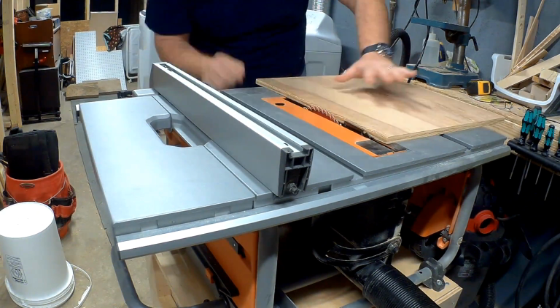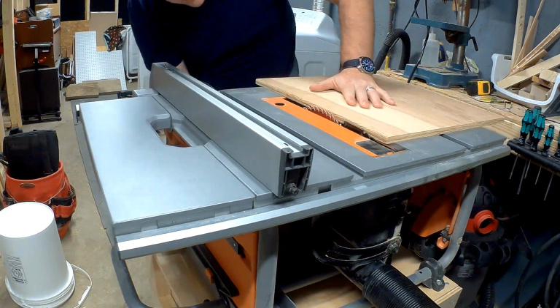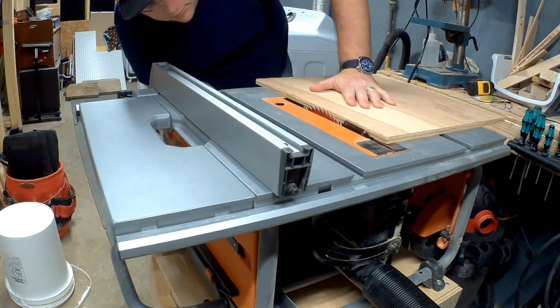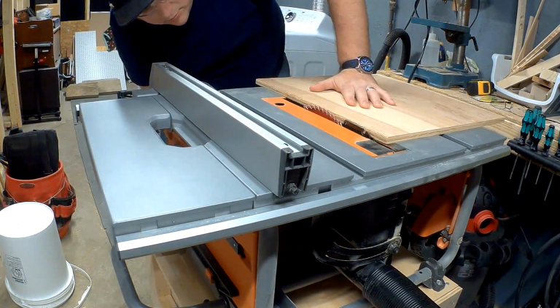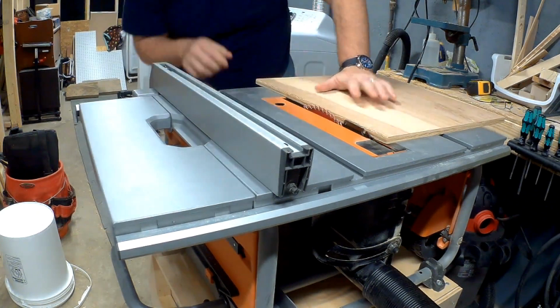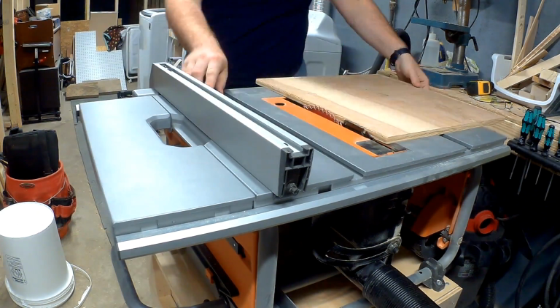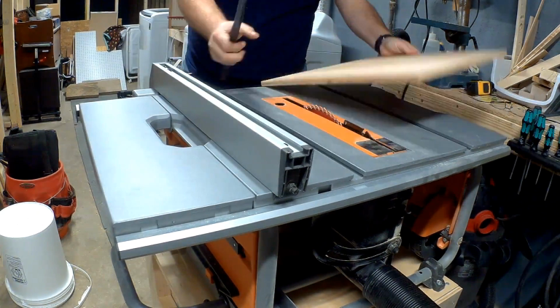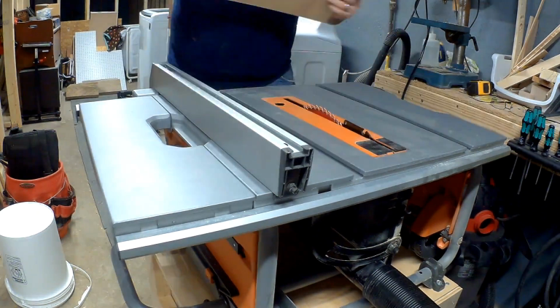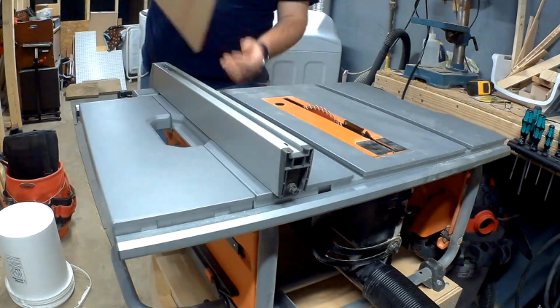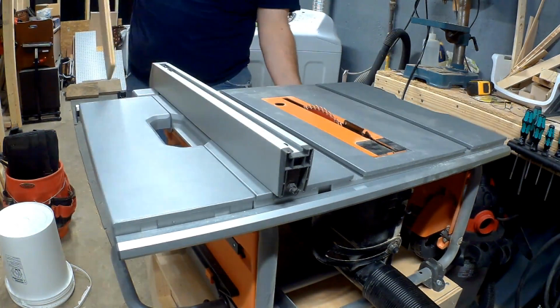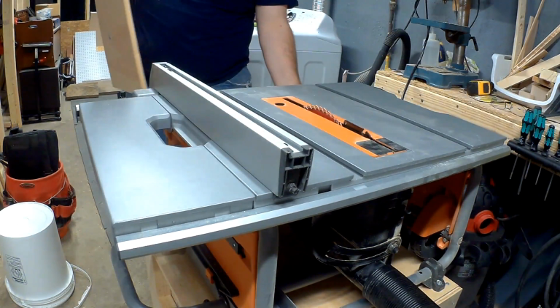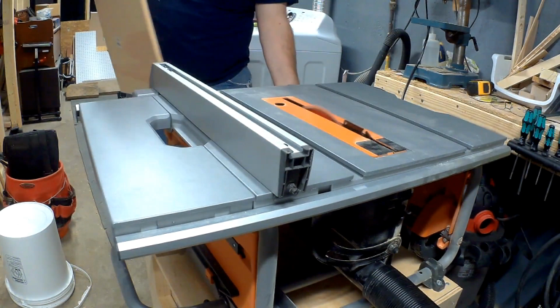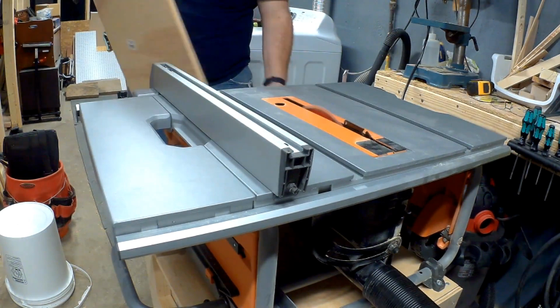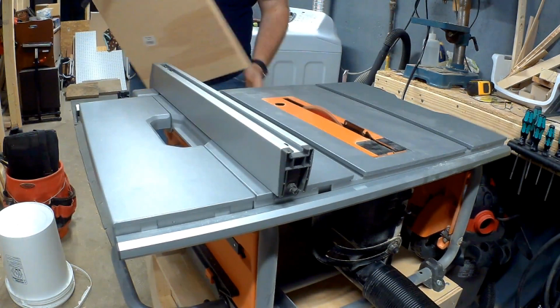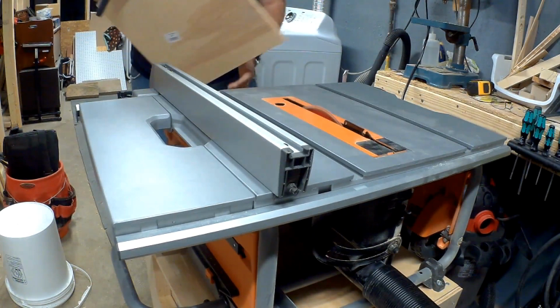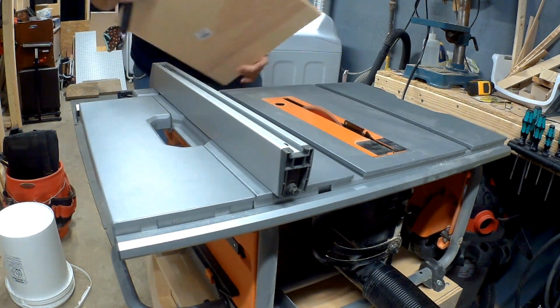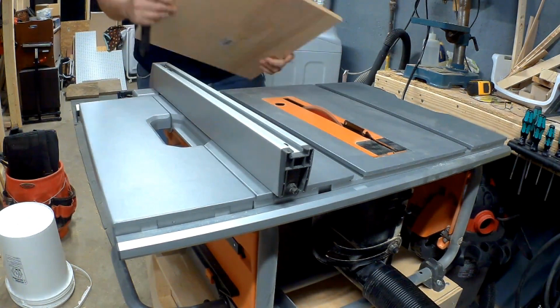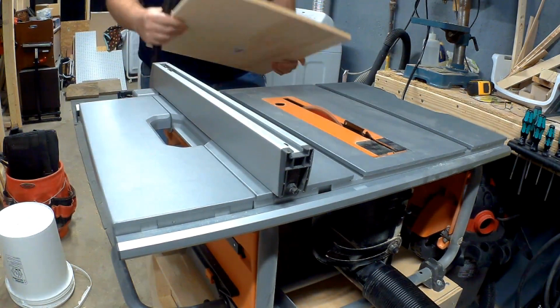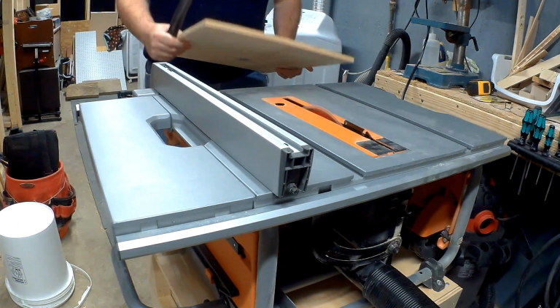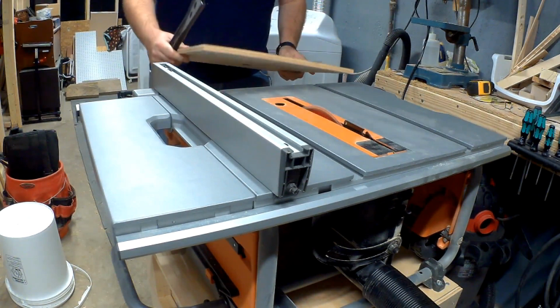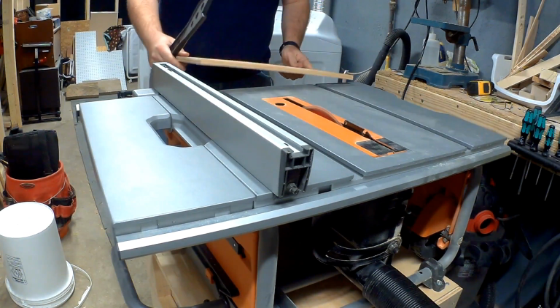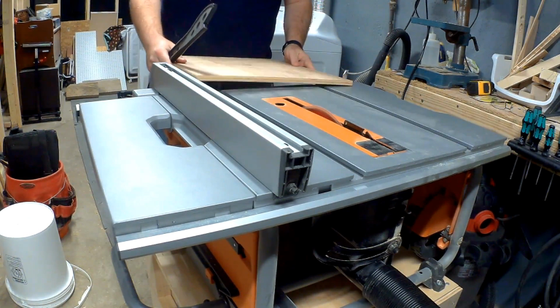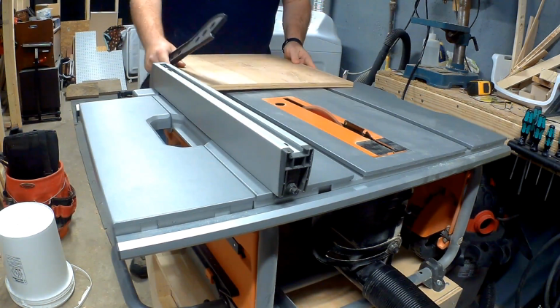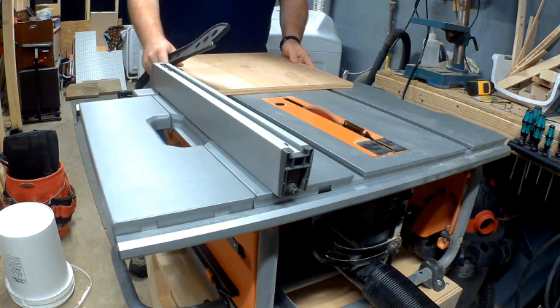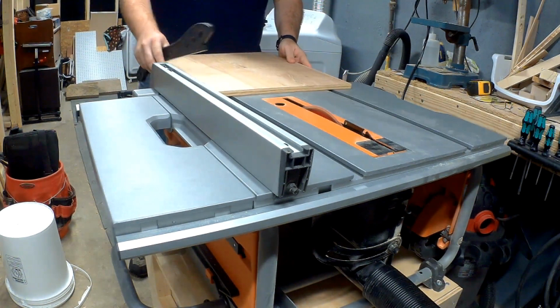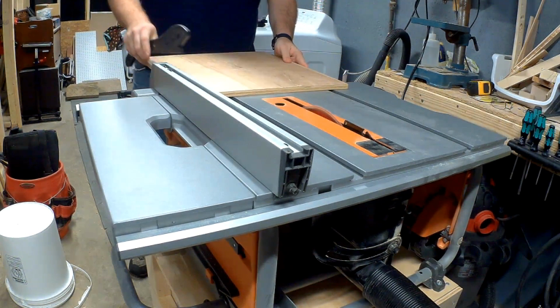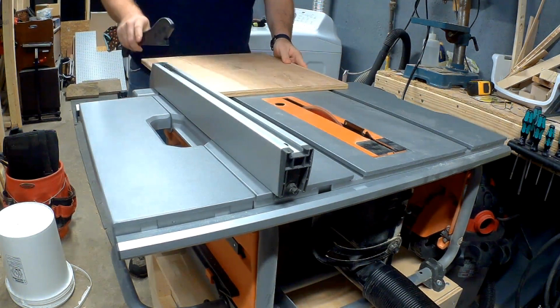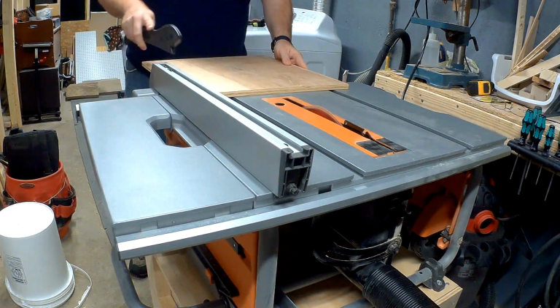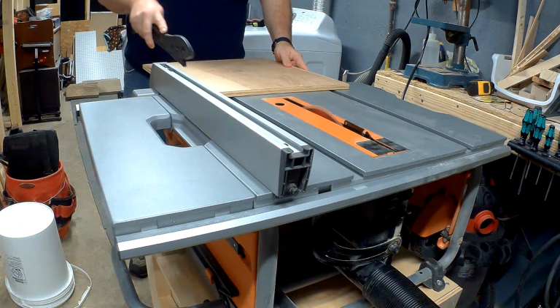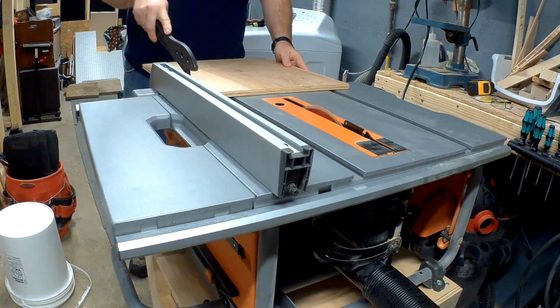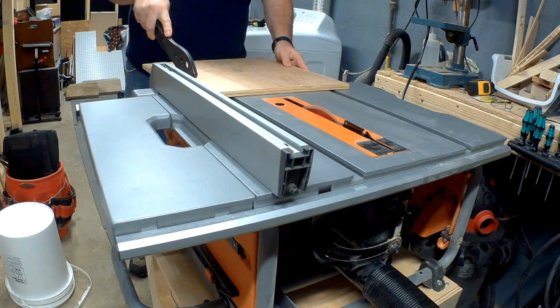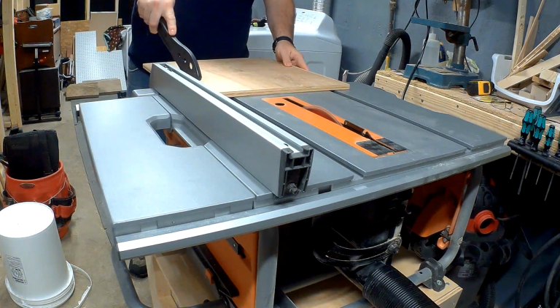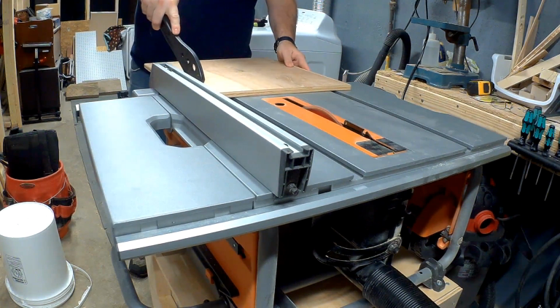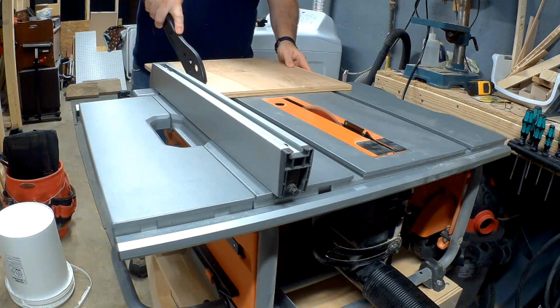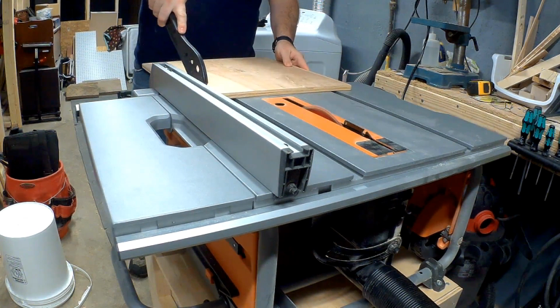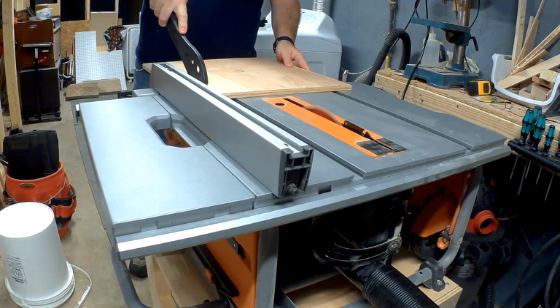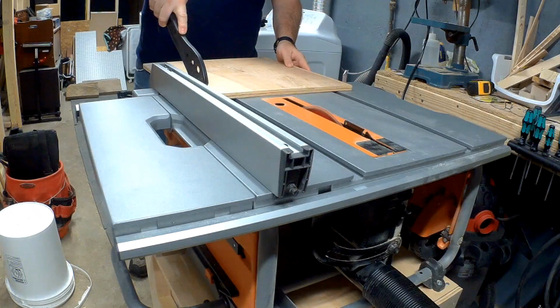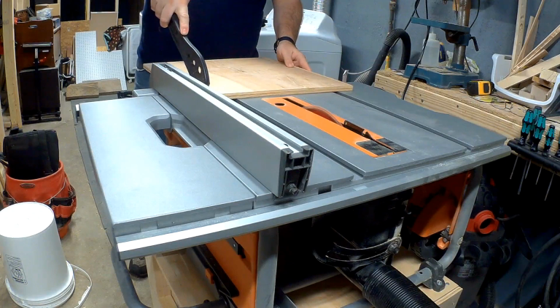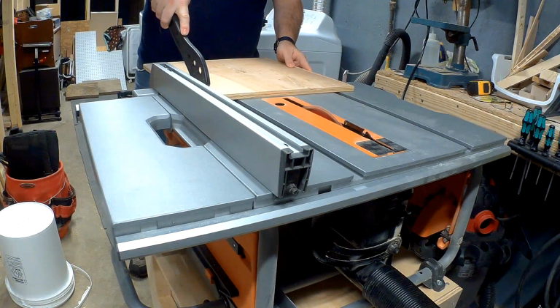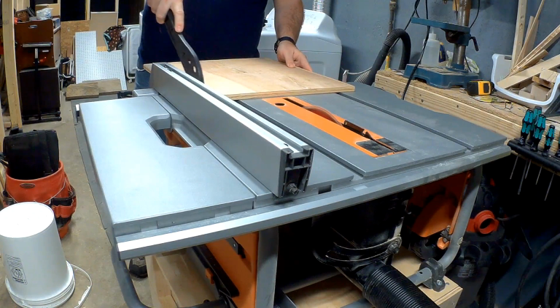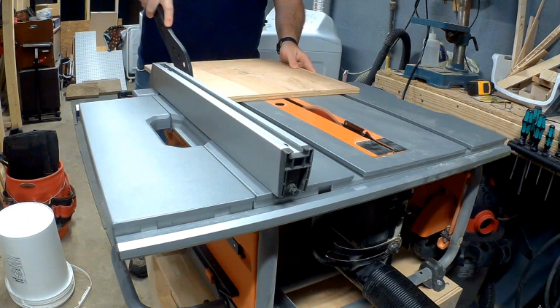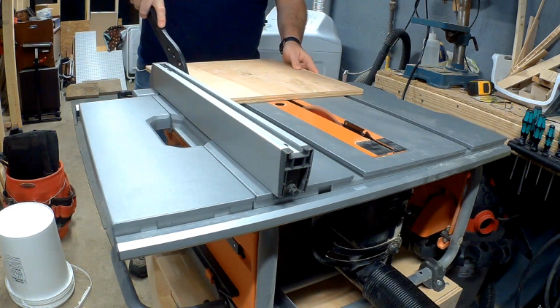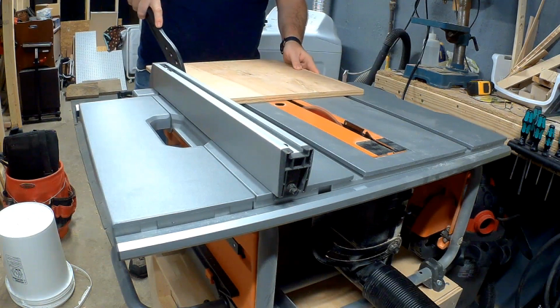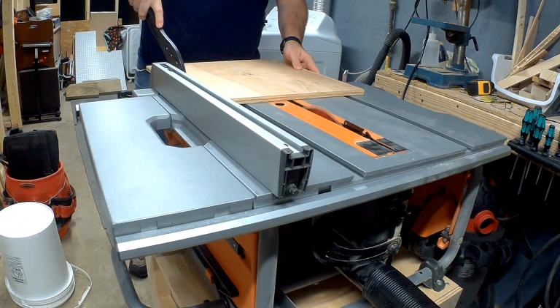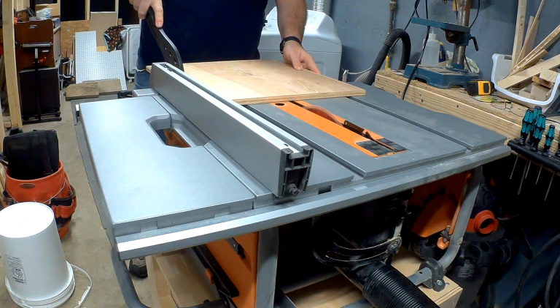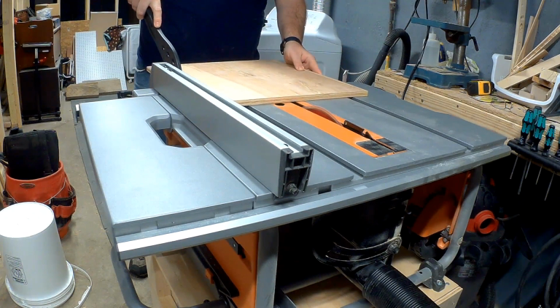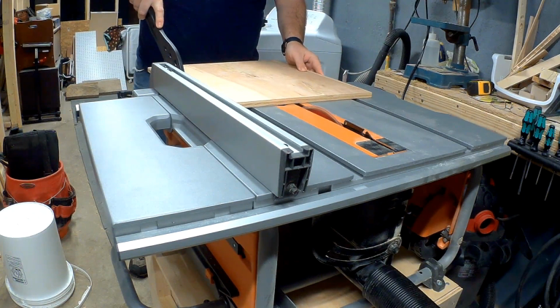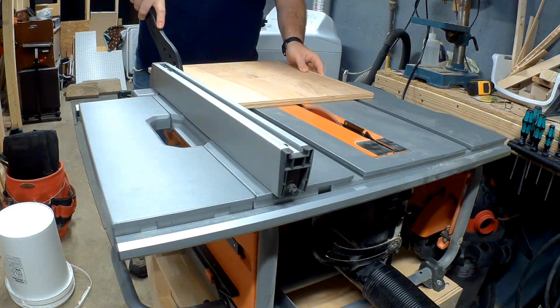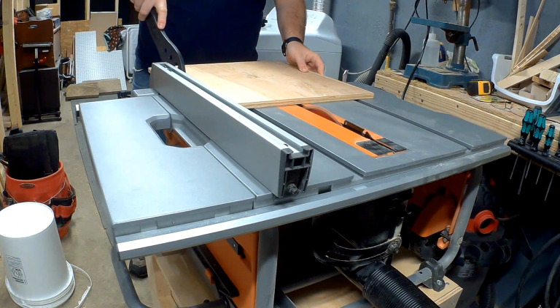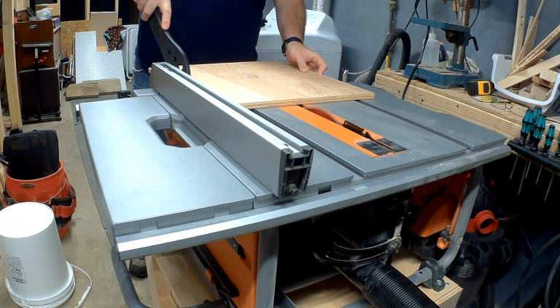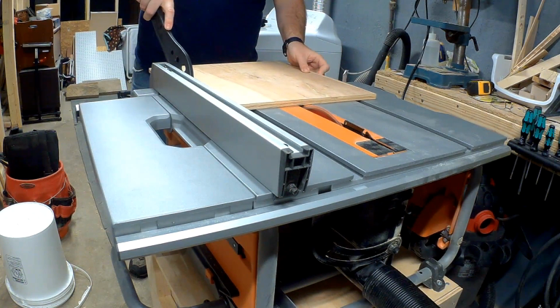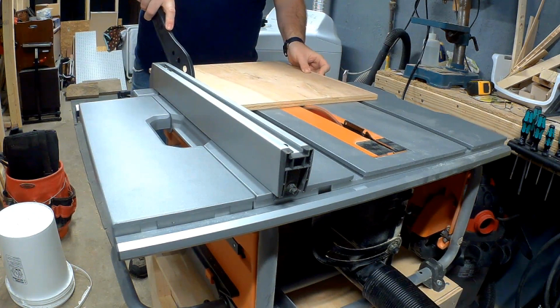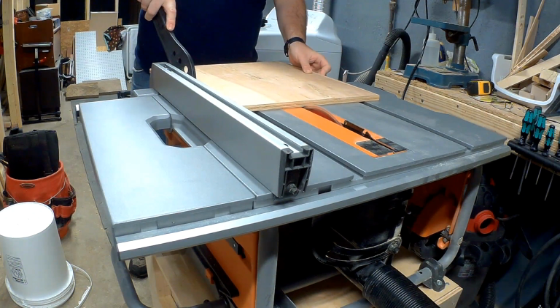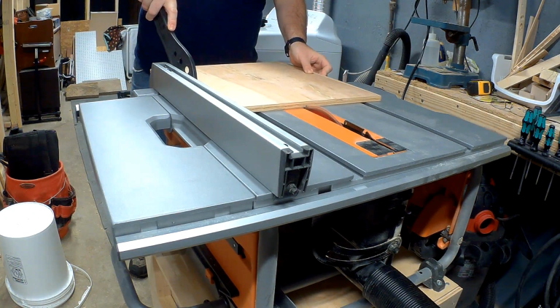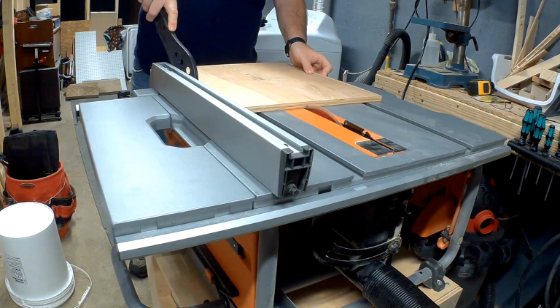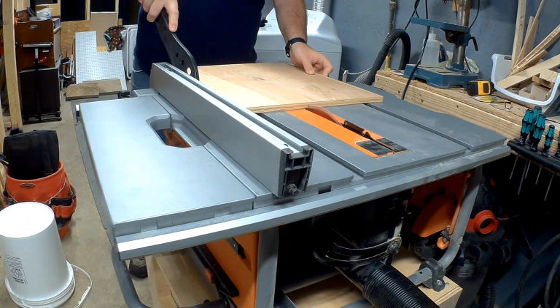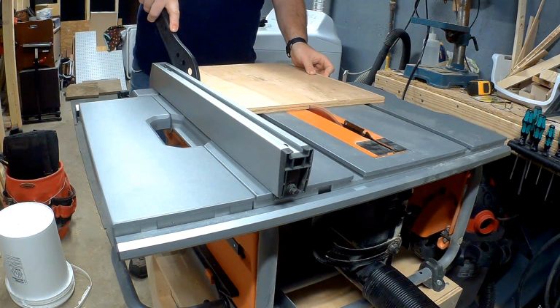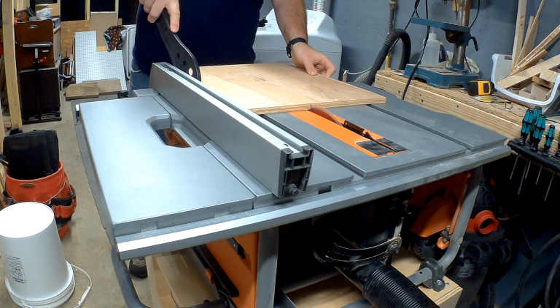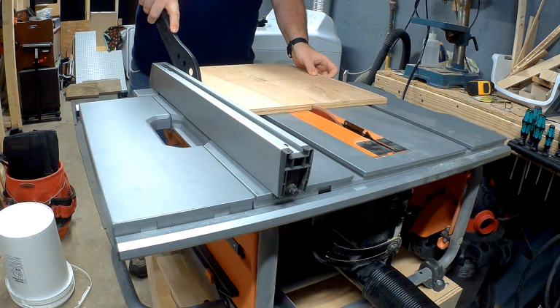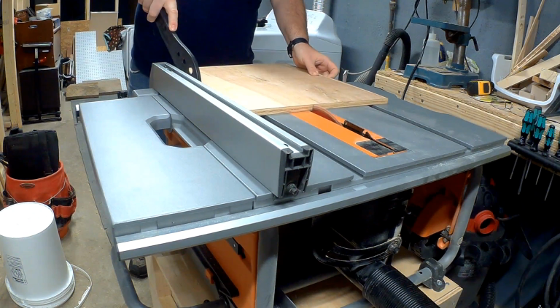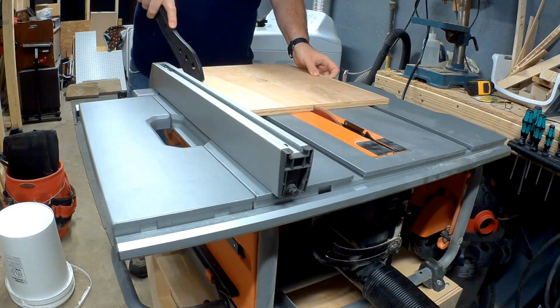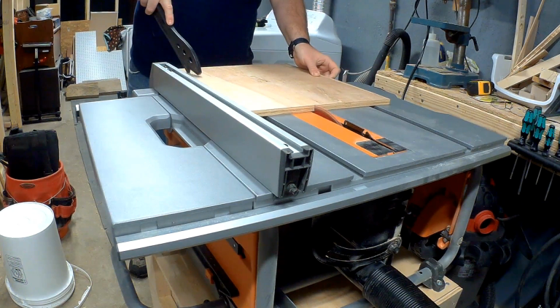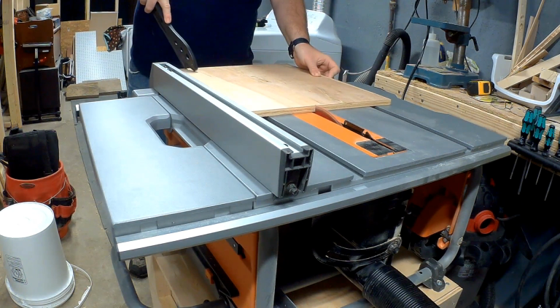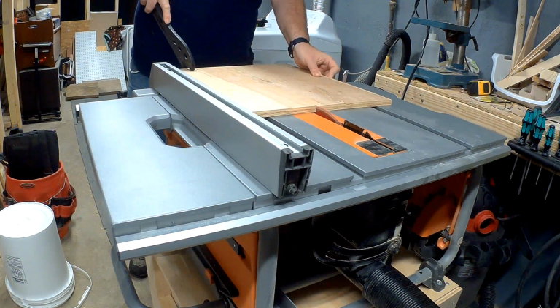I first start by cutting out two 8x8 sheets of plywood, one with ¾ inch thick ply and the other with ½ inch.